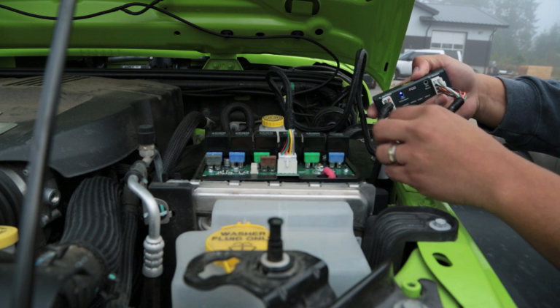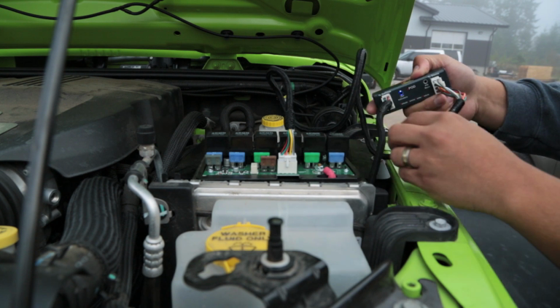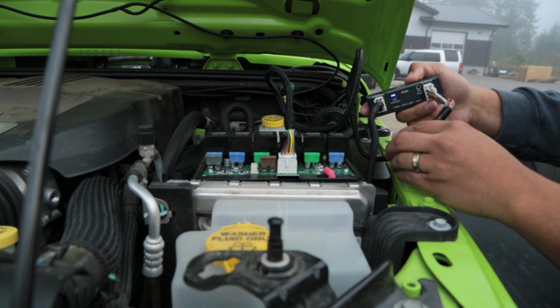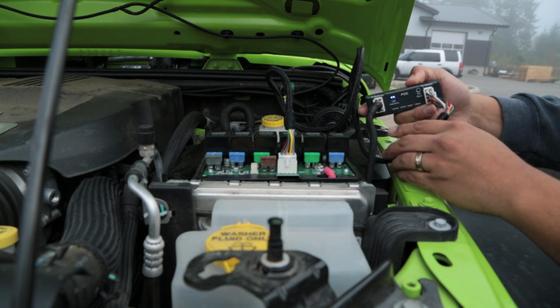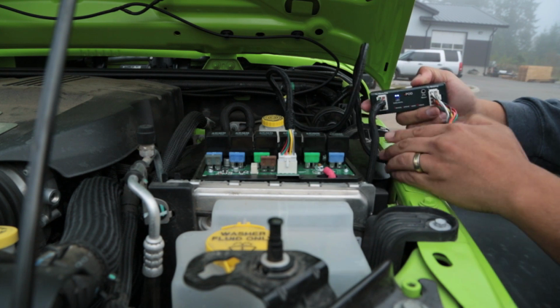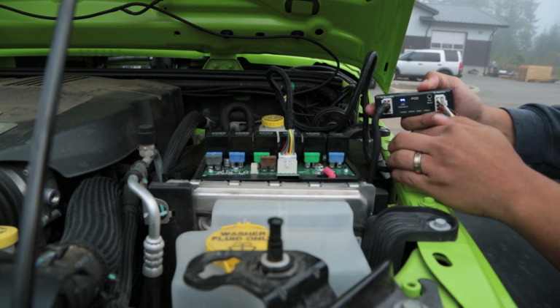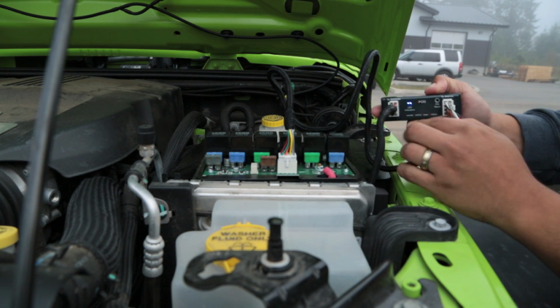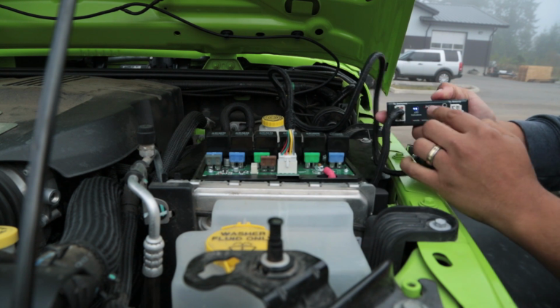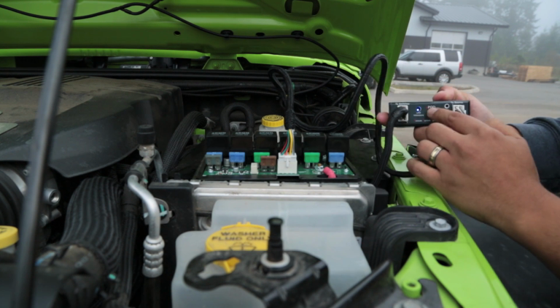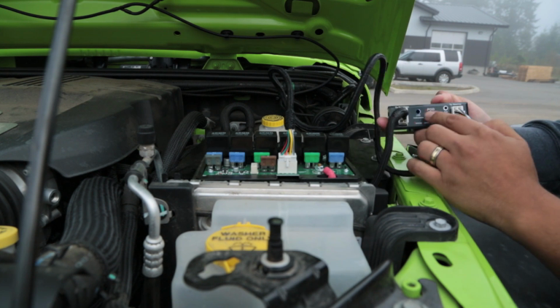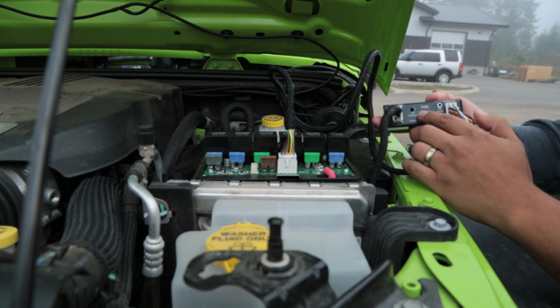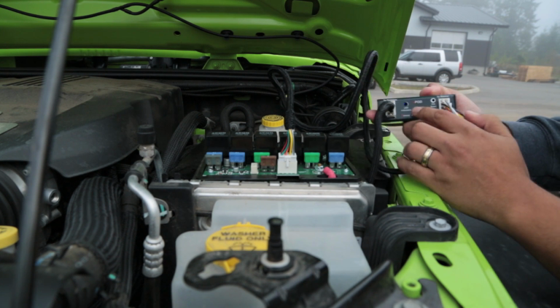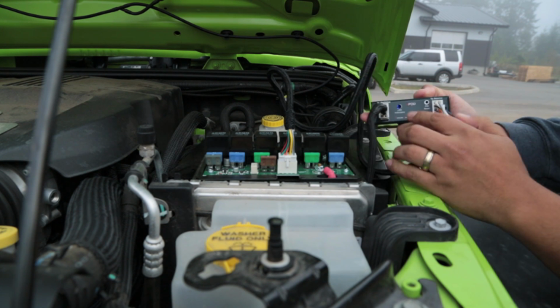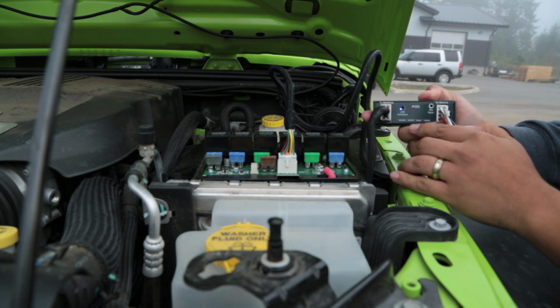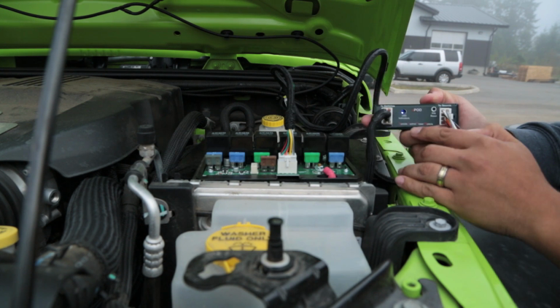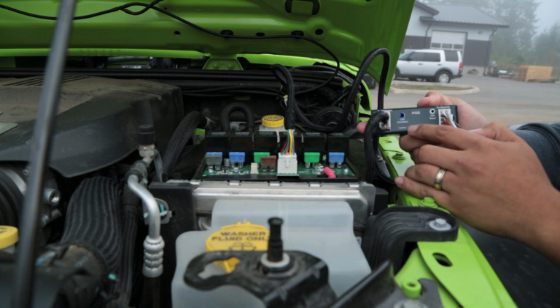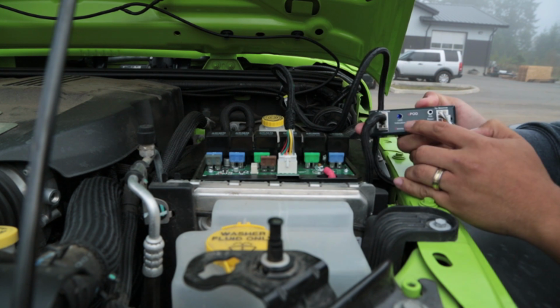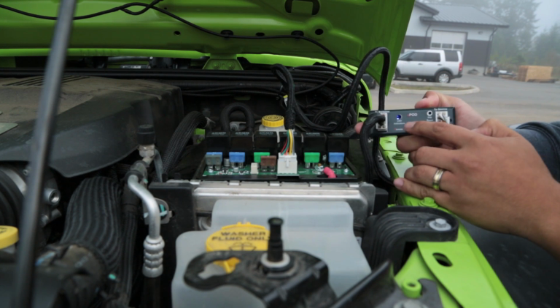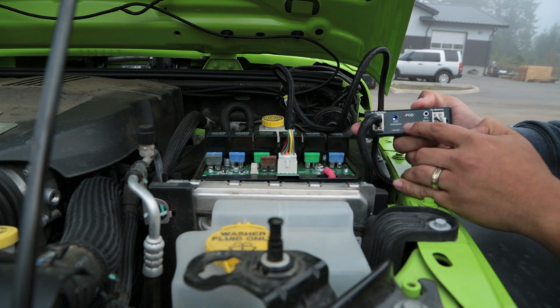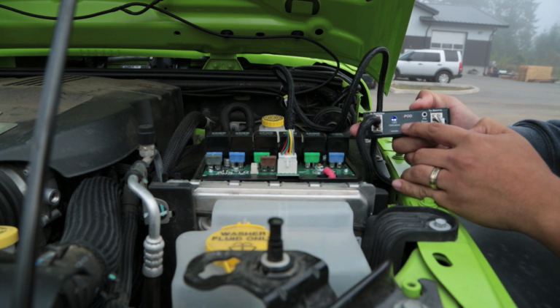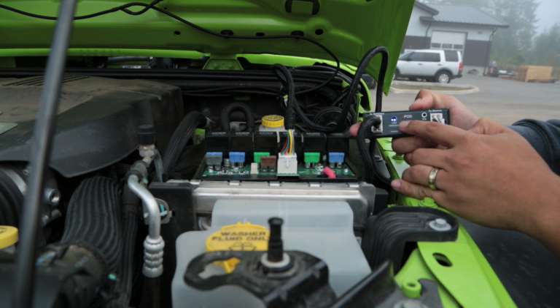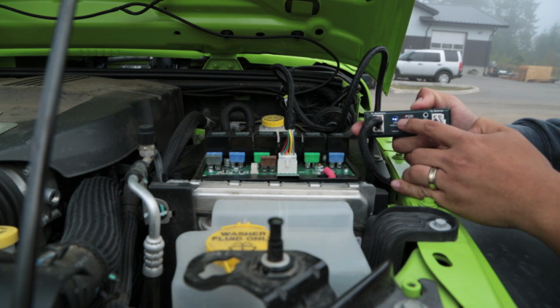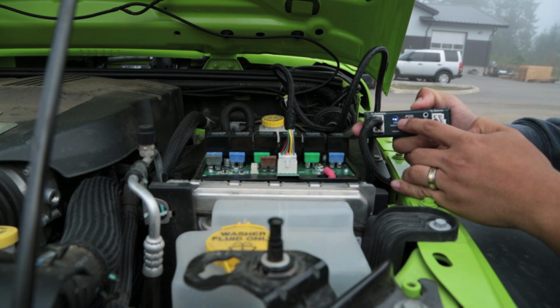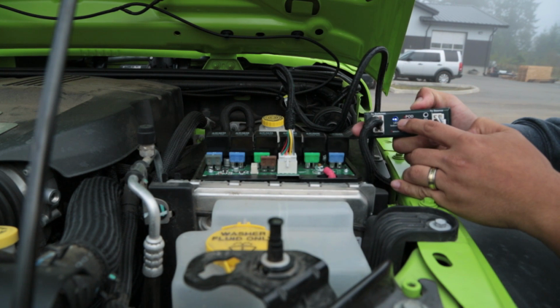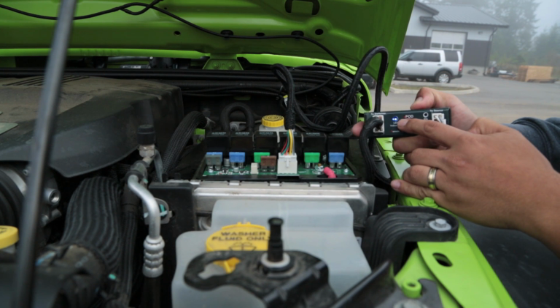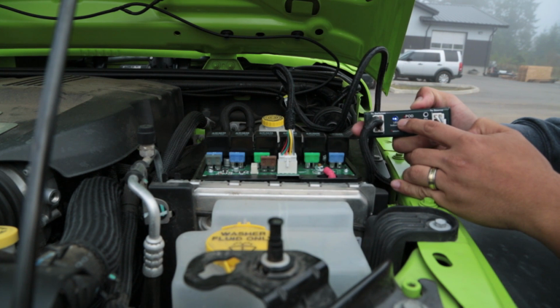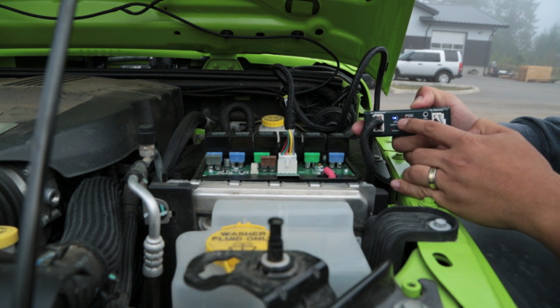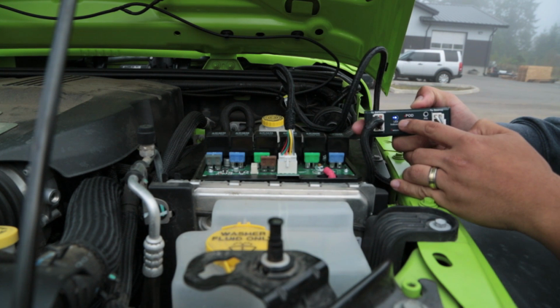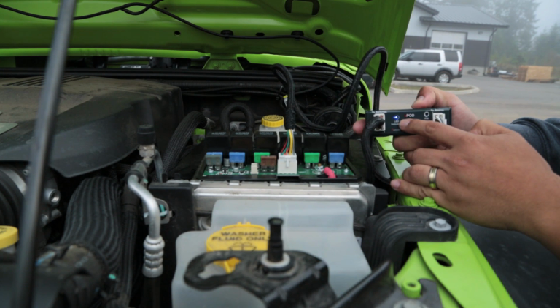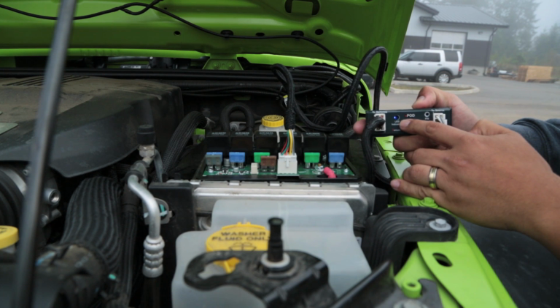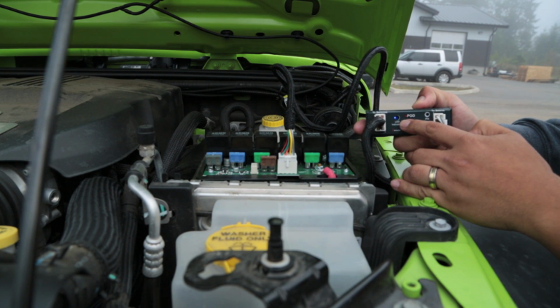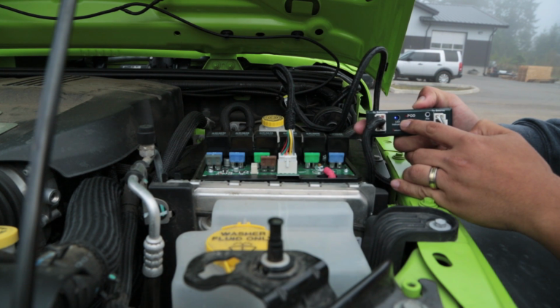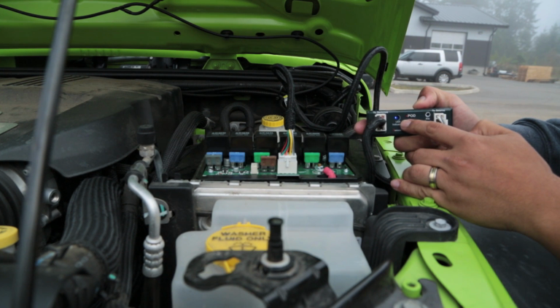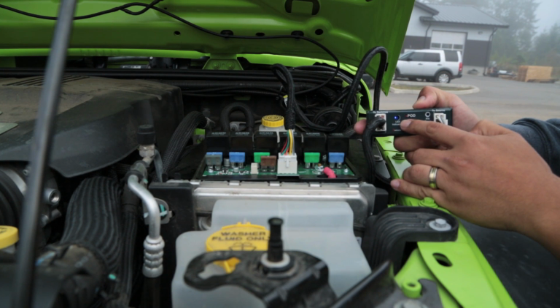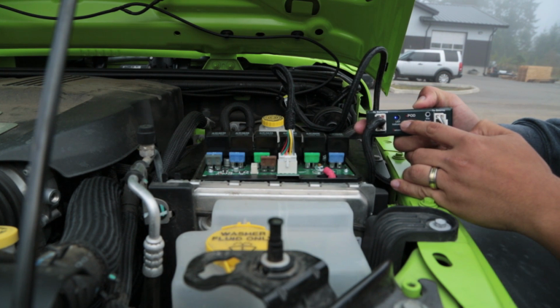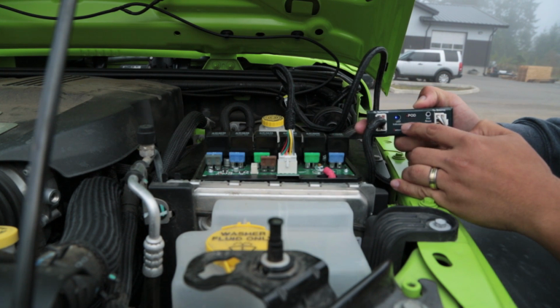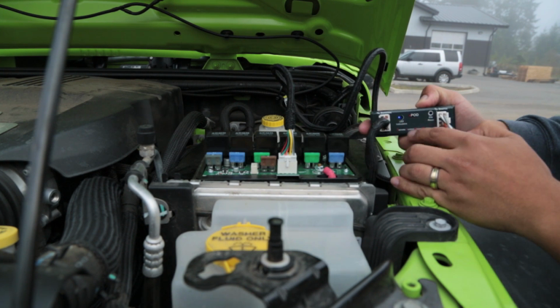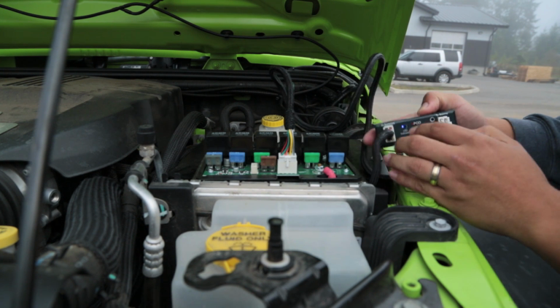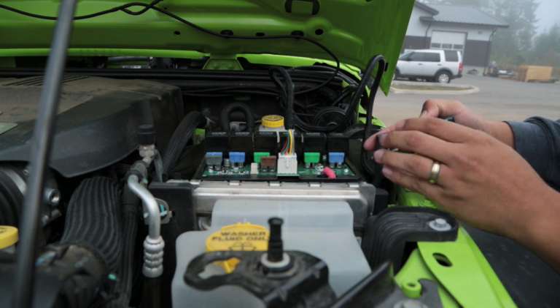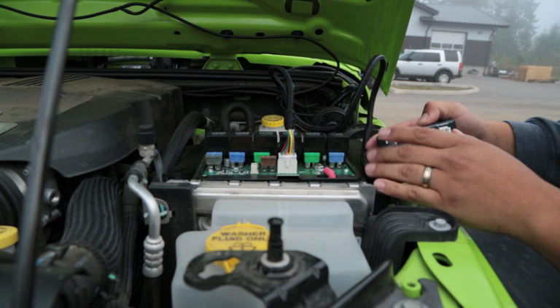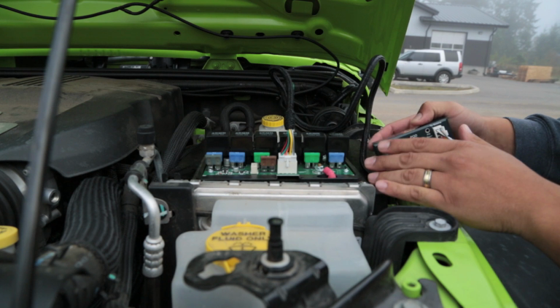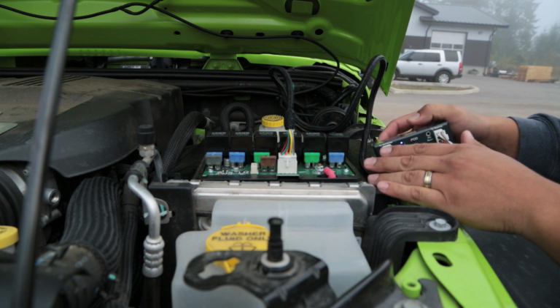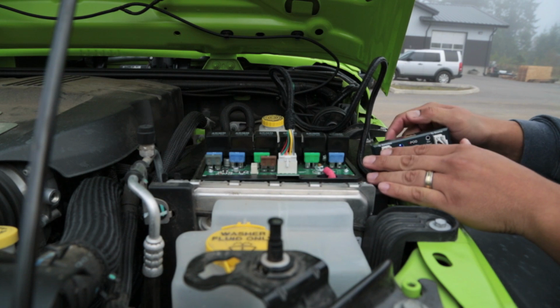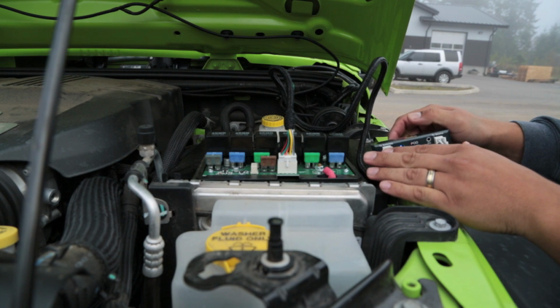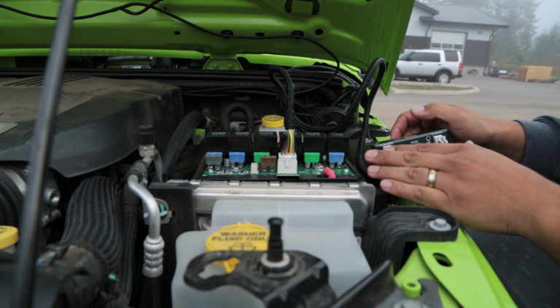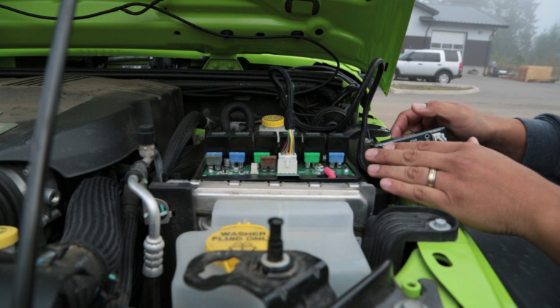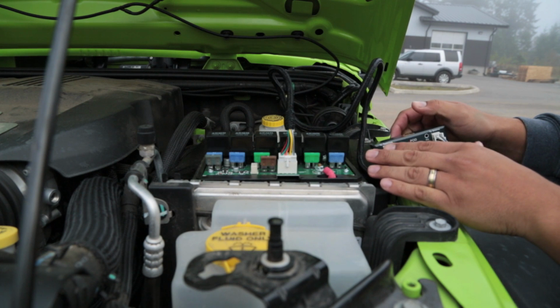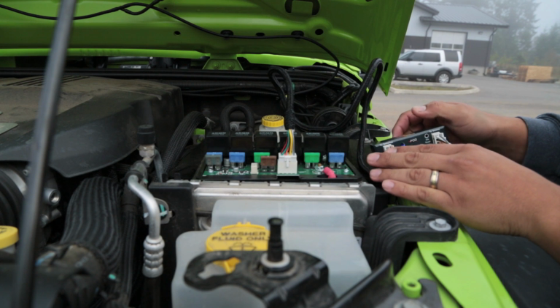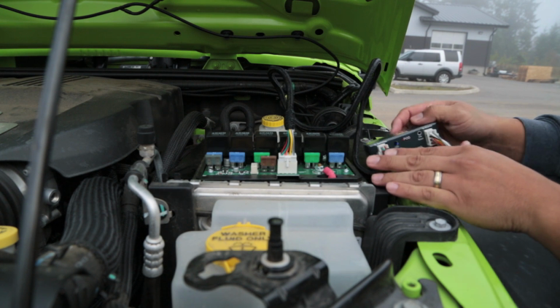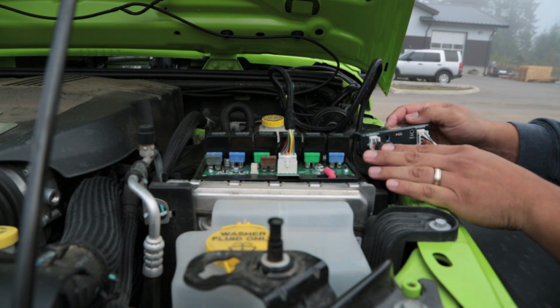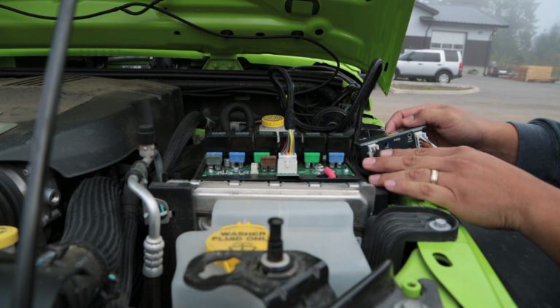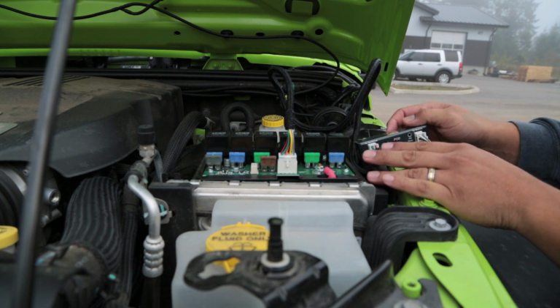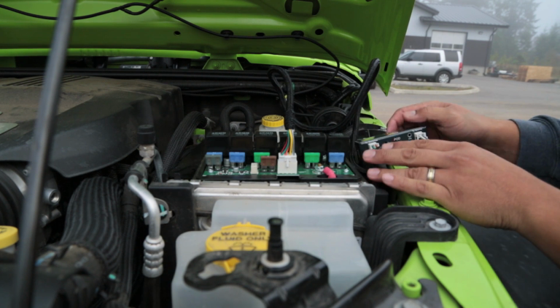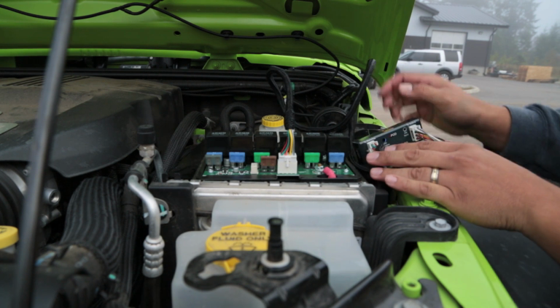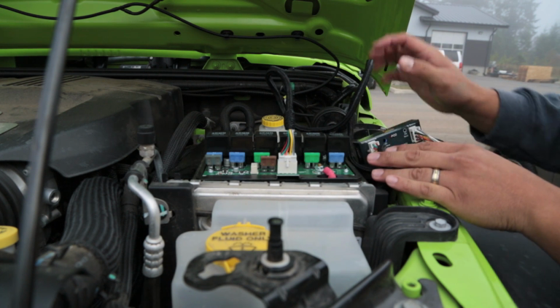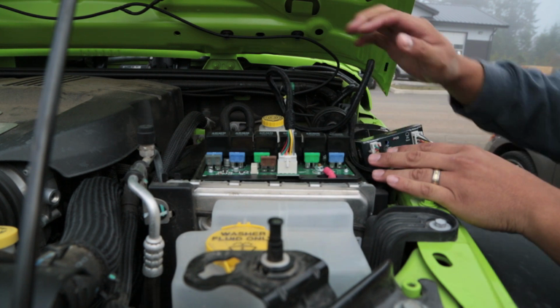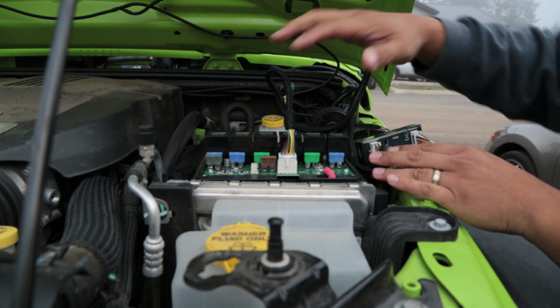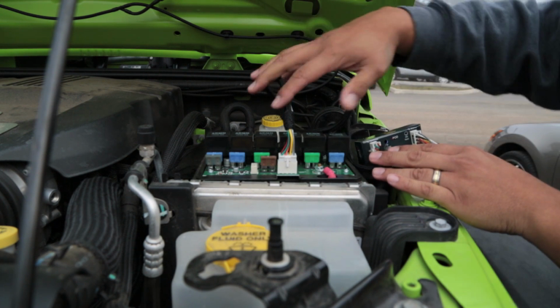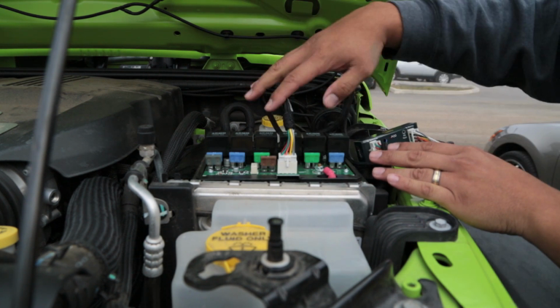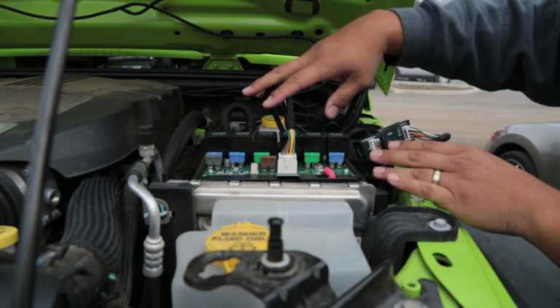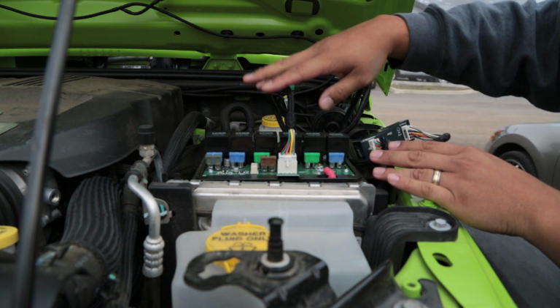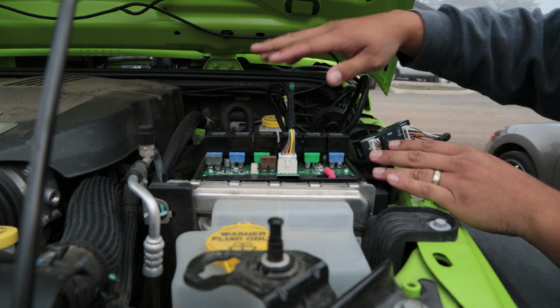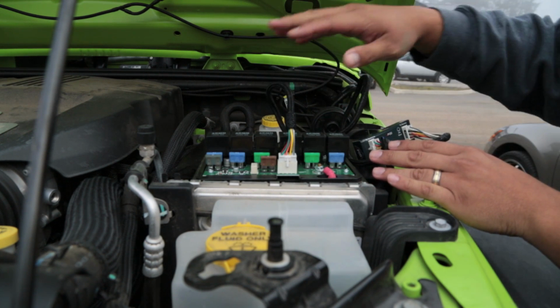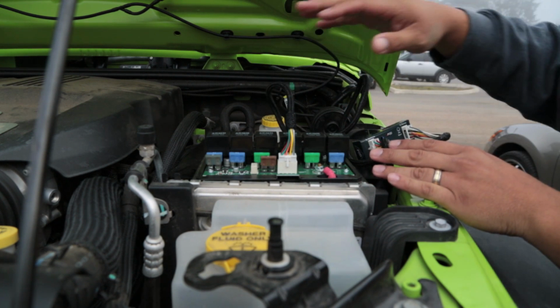Now, automatically, you can see that we have a blue light saying that it's got power, so we're going to test it out here real quick before we clean this up.